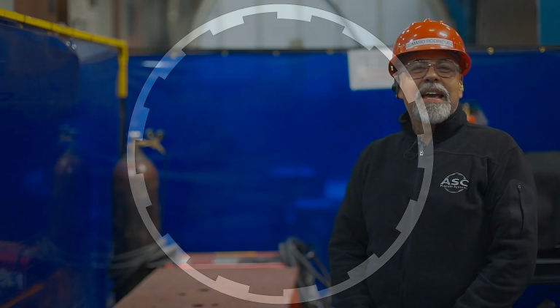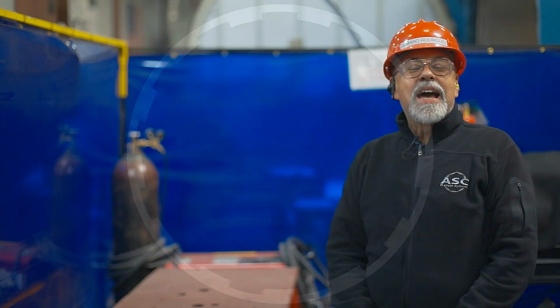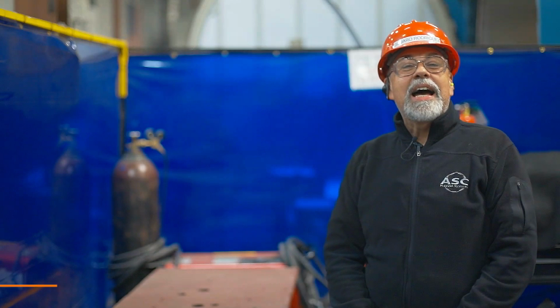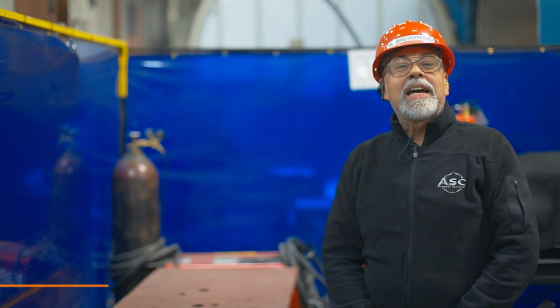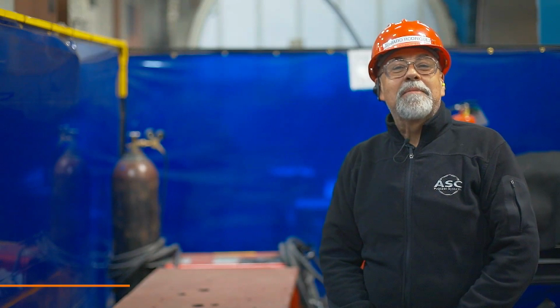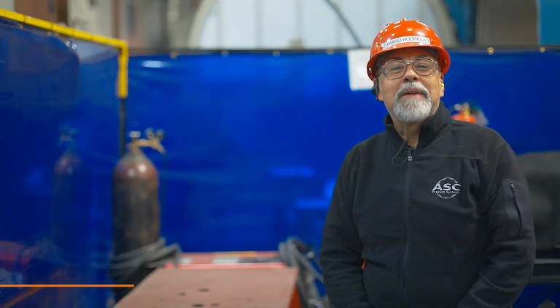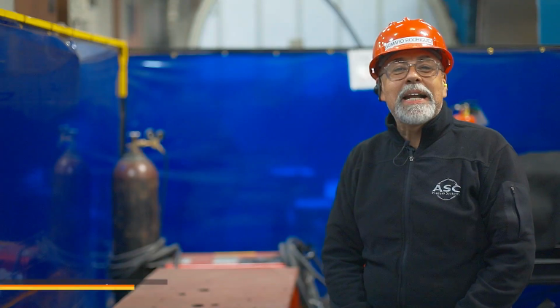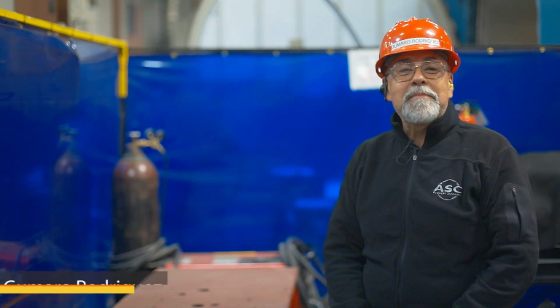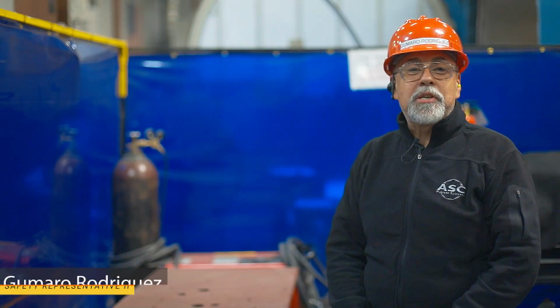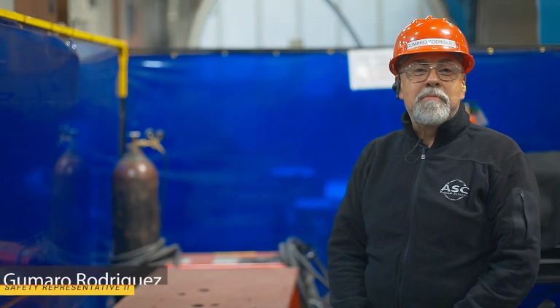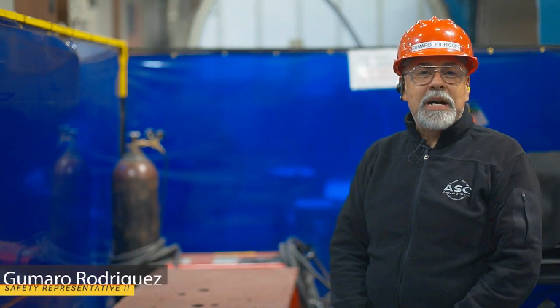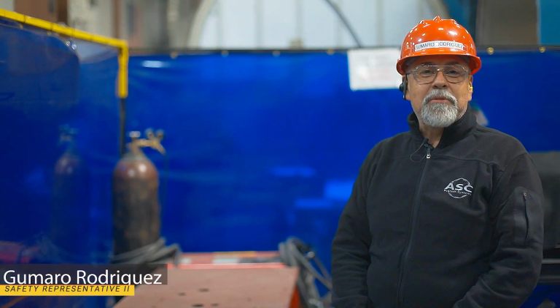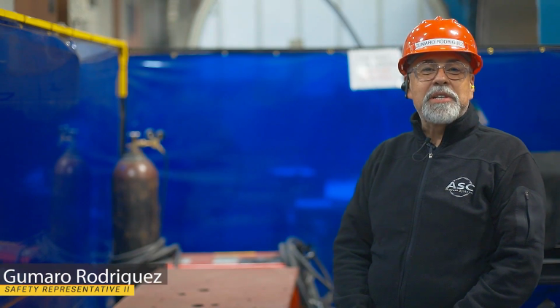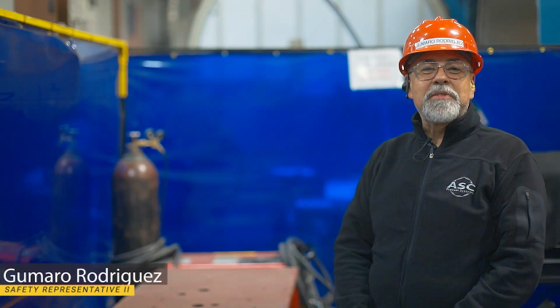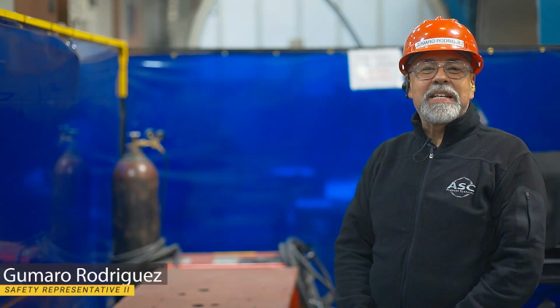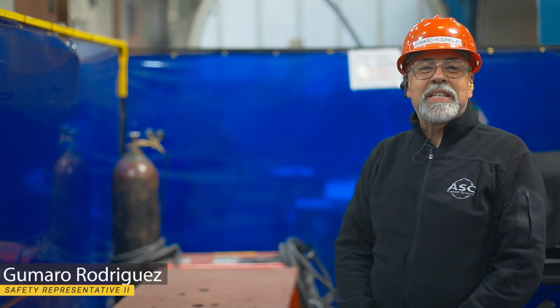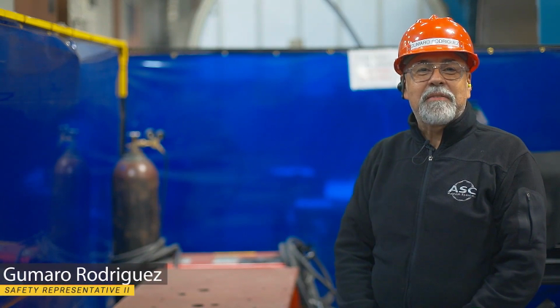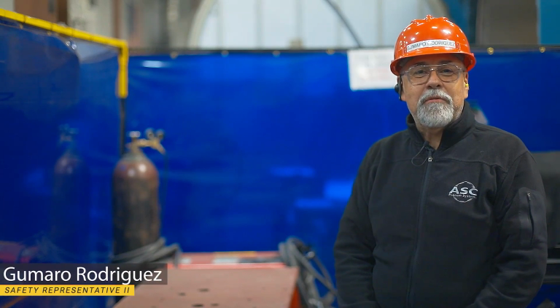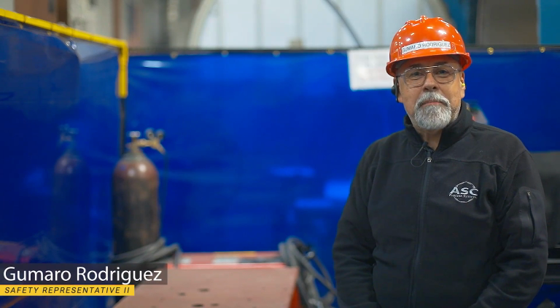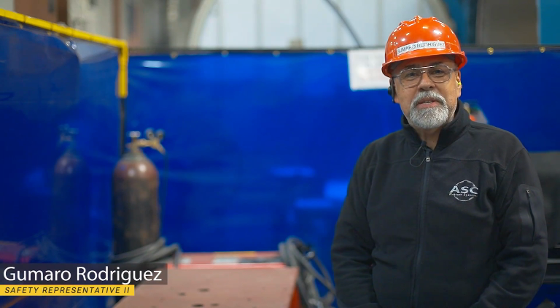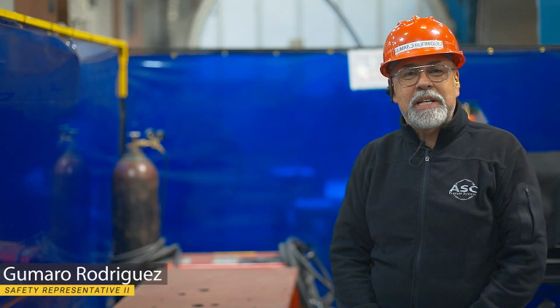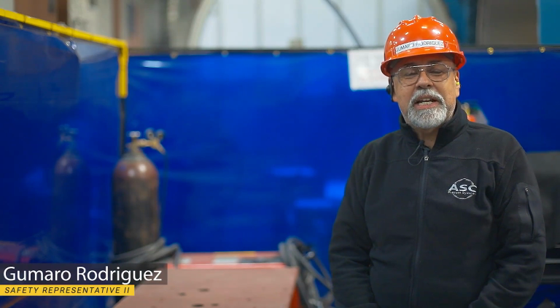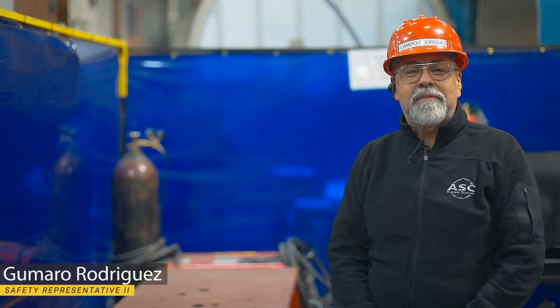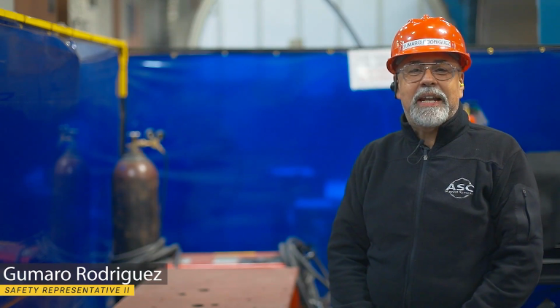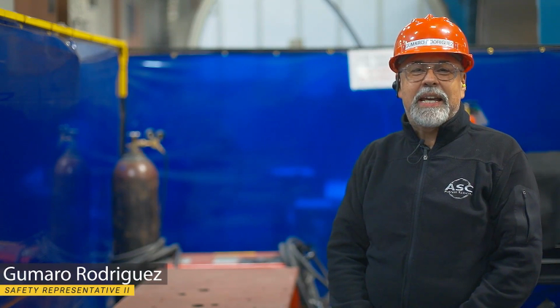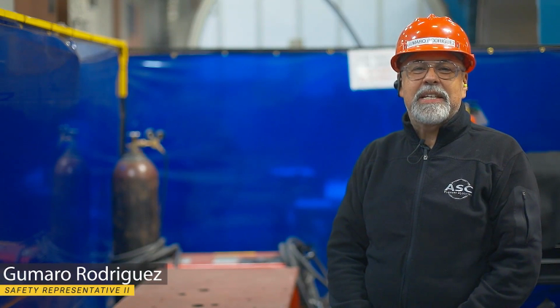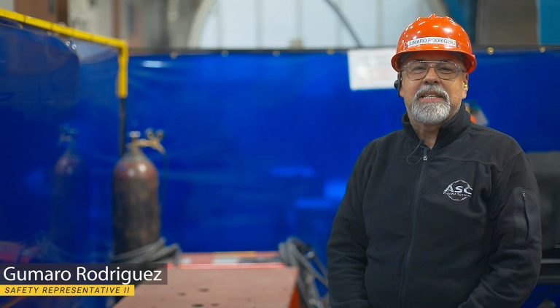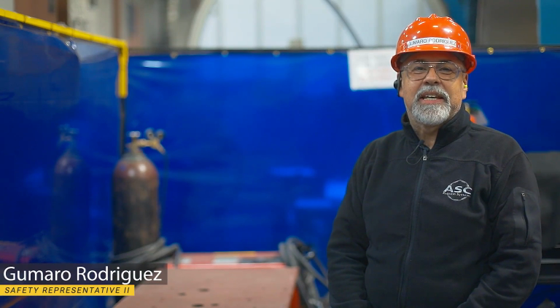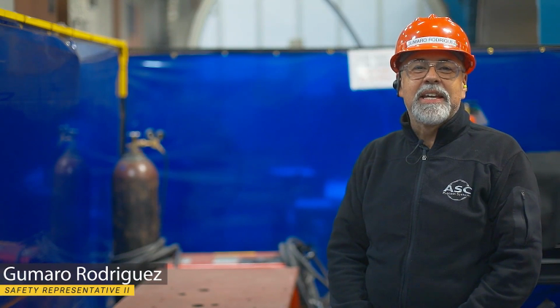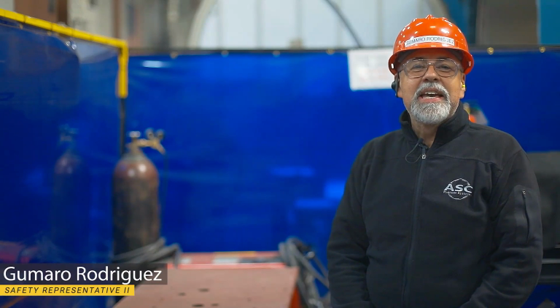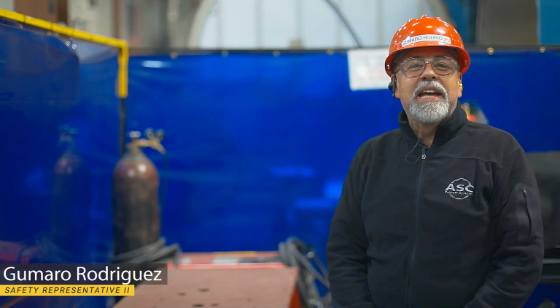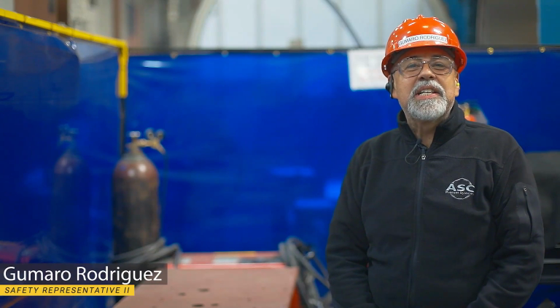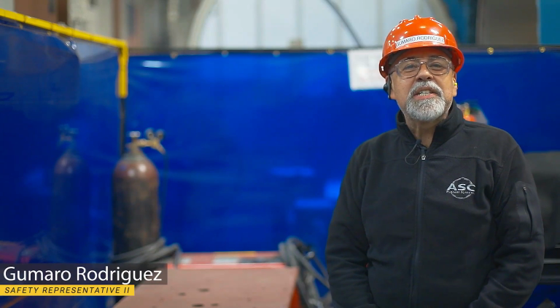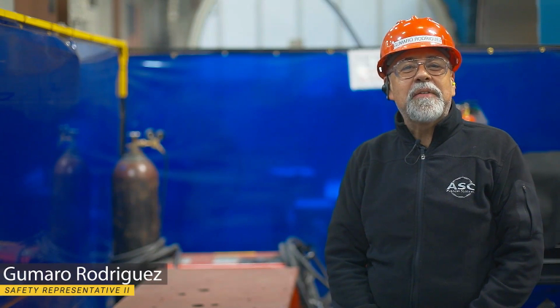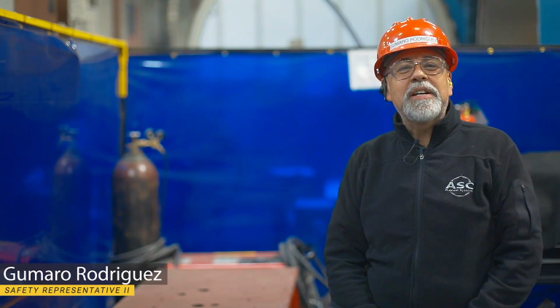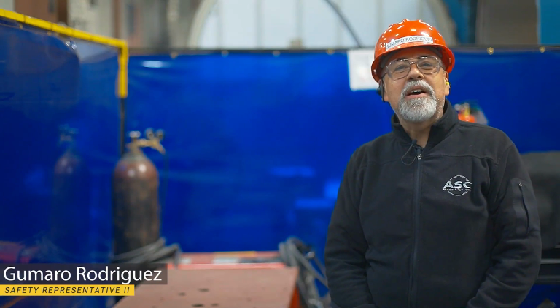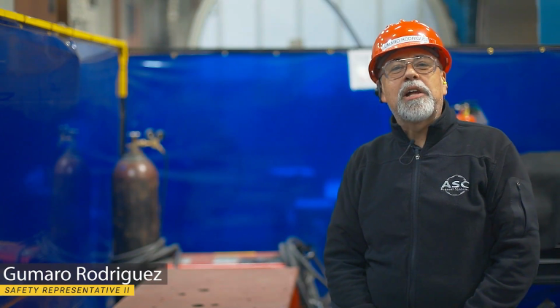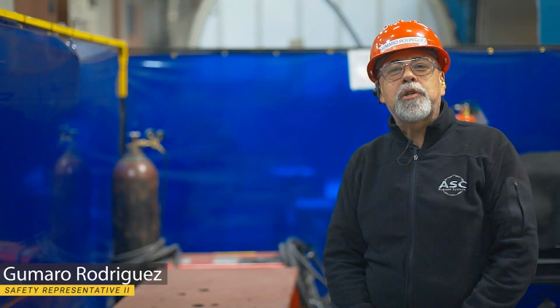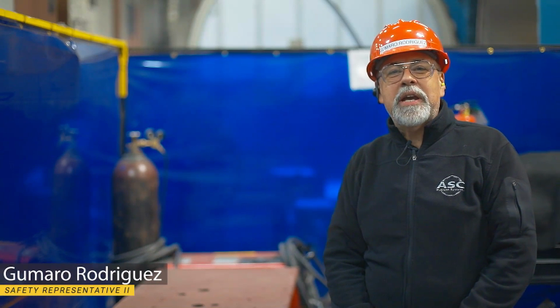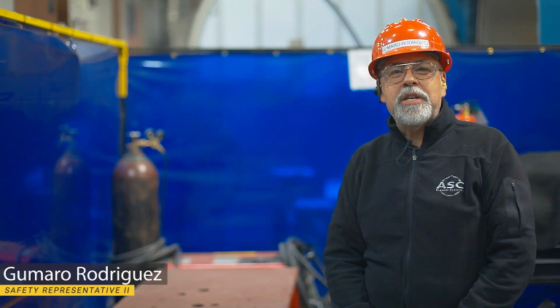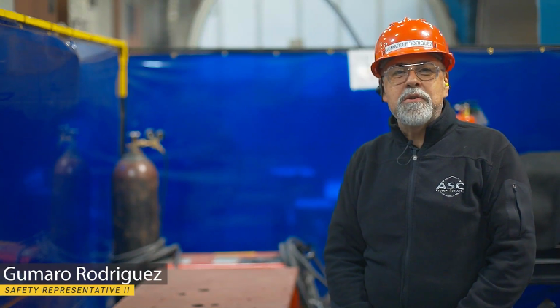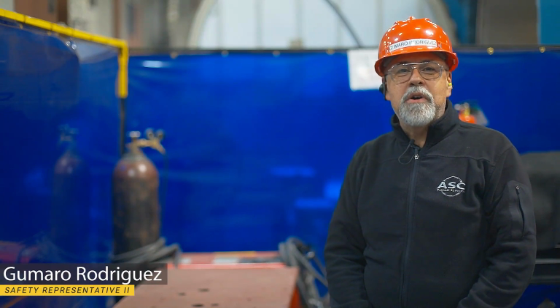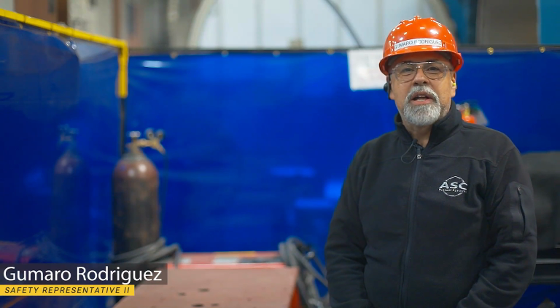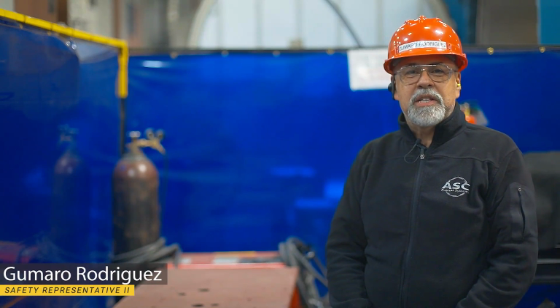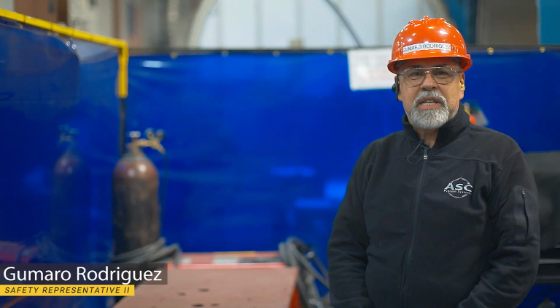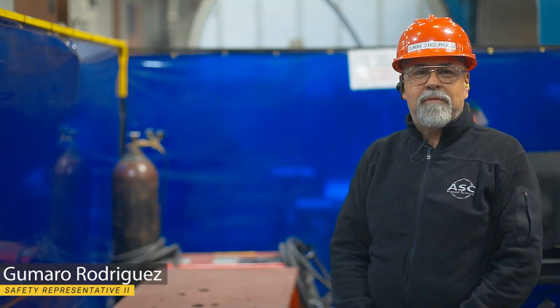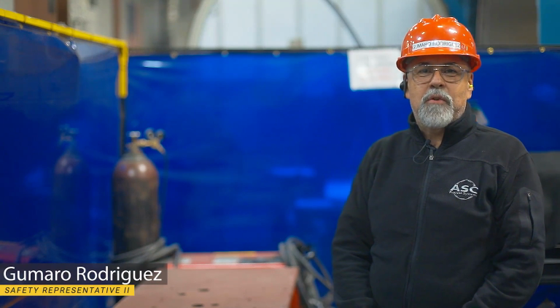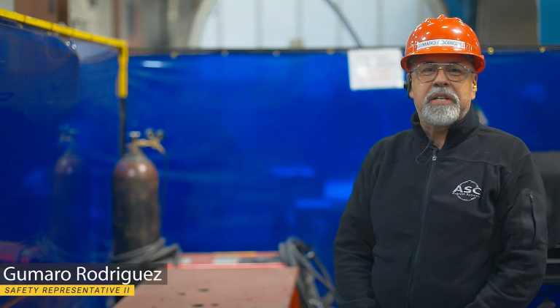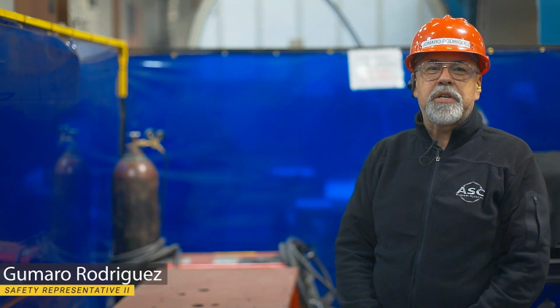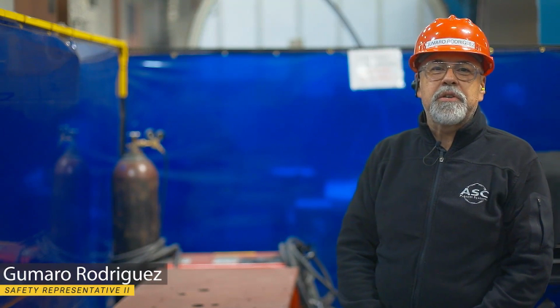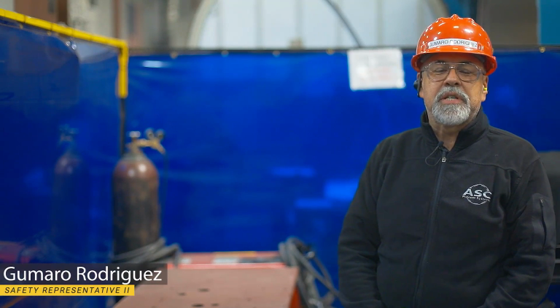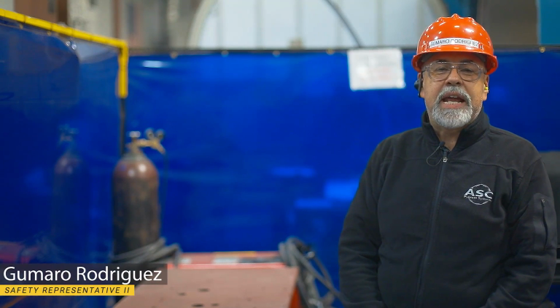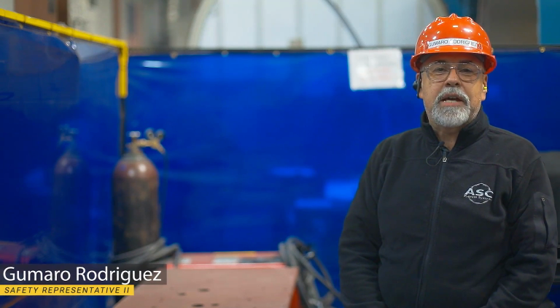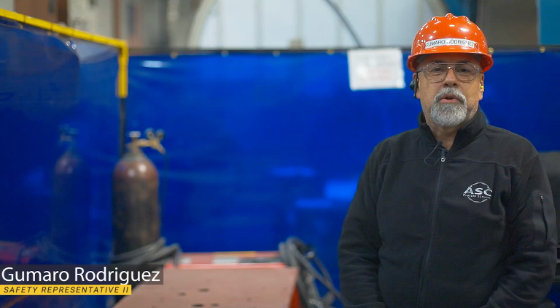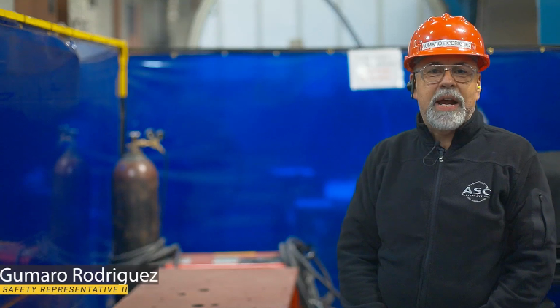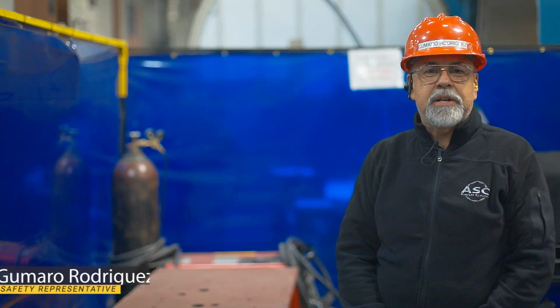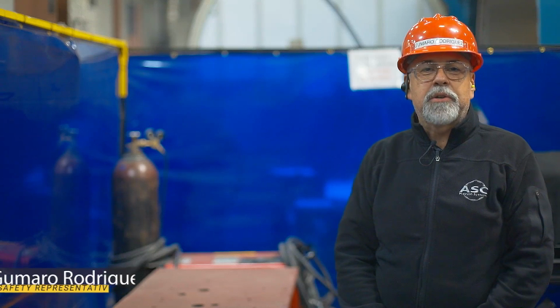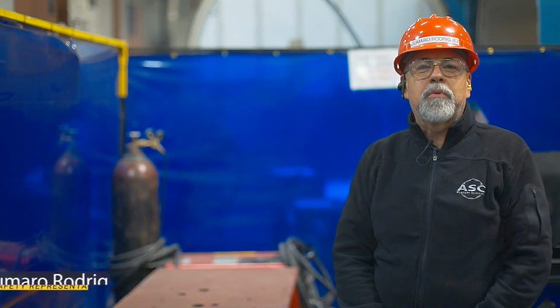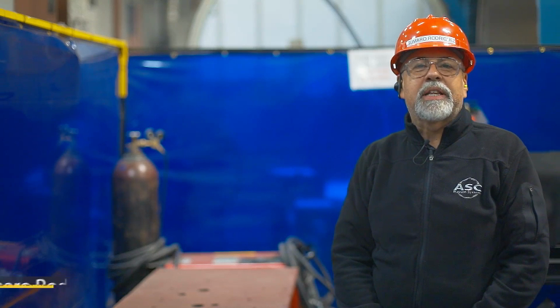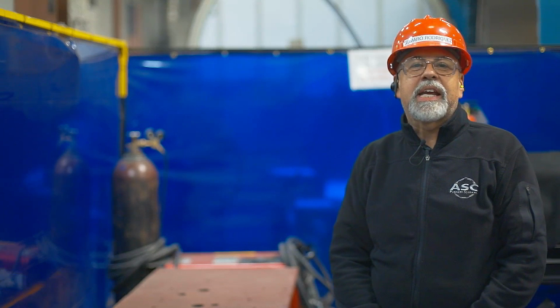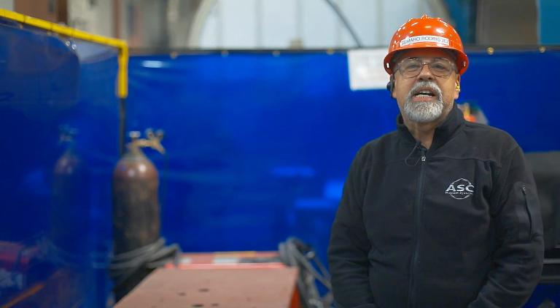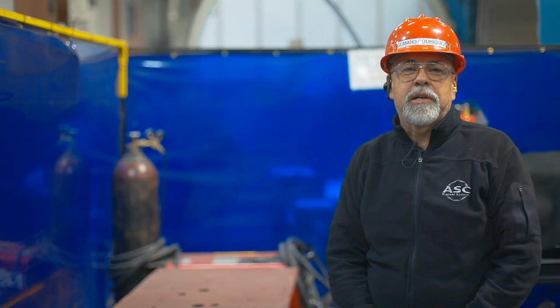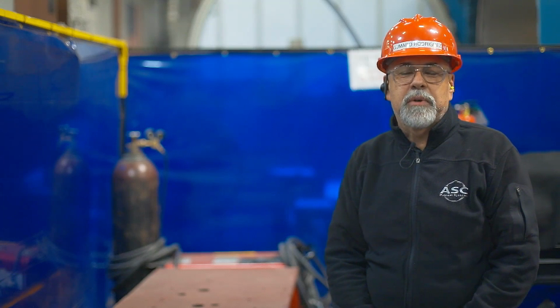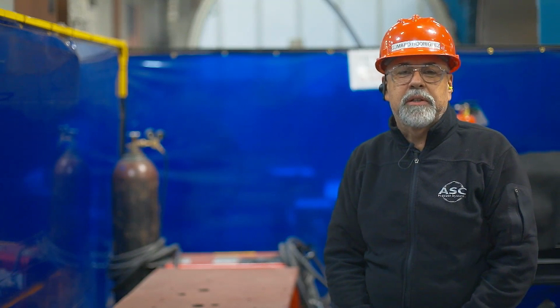Hi, my name is Gumano Rodriguez, Safety Representative at AEC. In this video, I'll train you on the safe way to use an angle grinder with a cutting wheel.